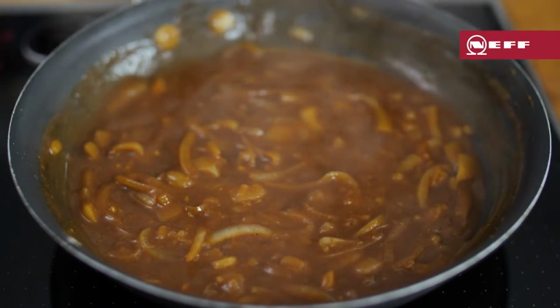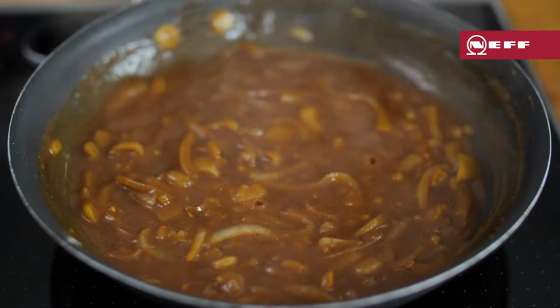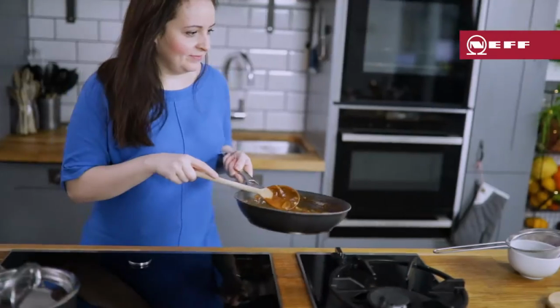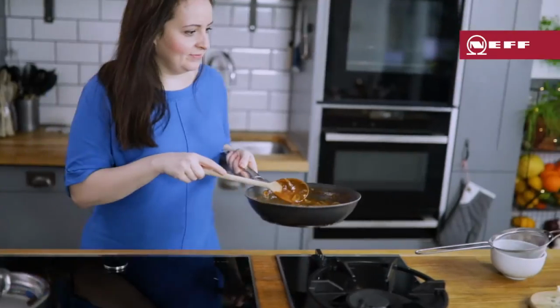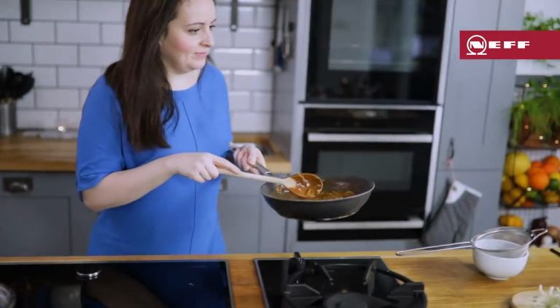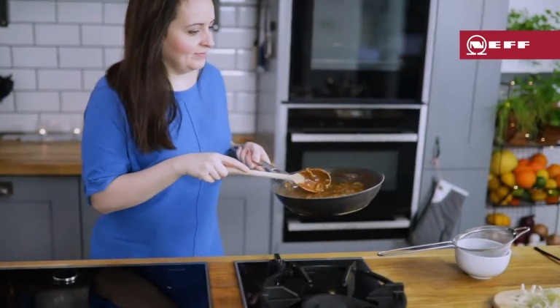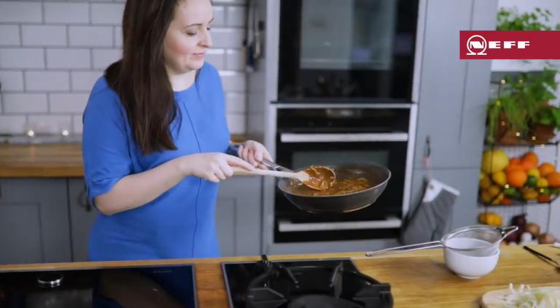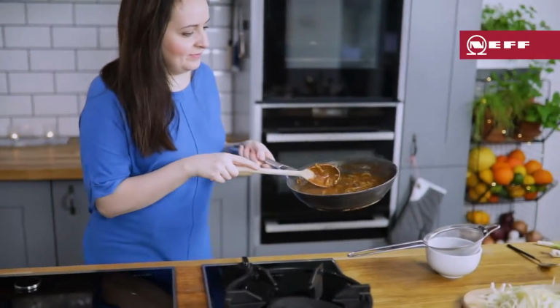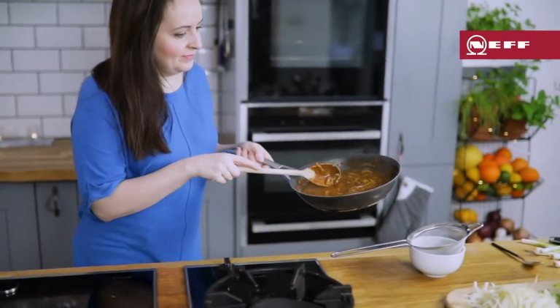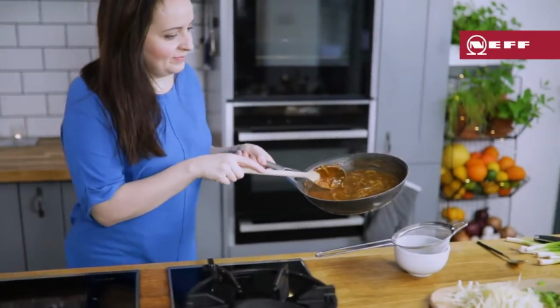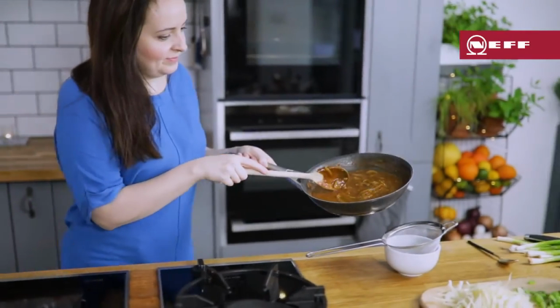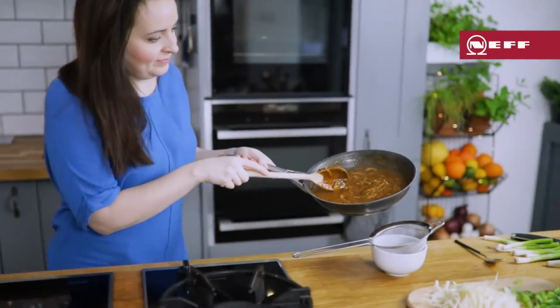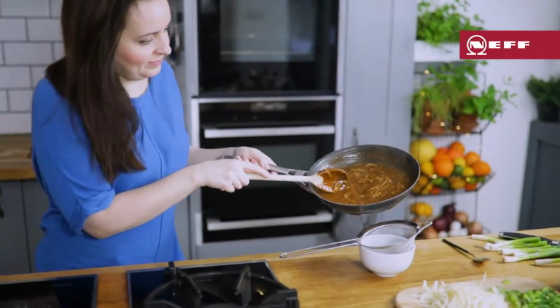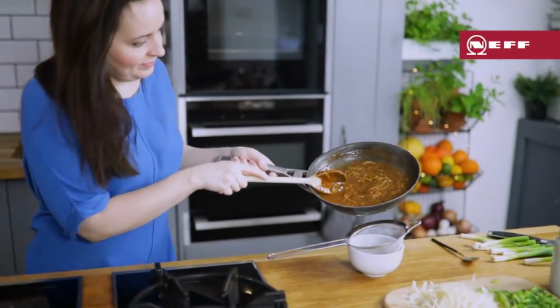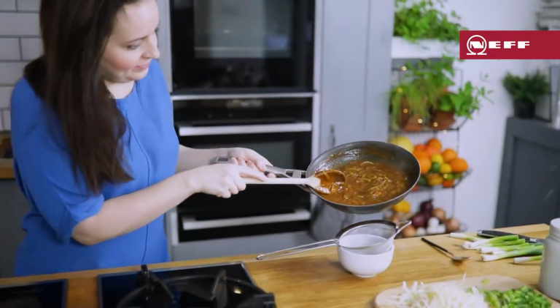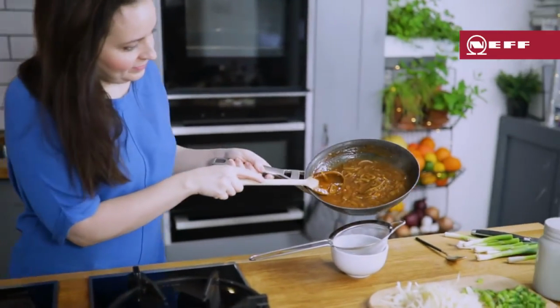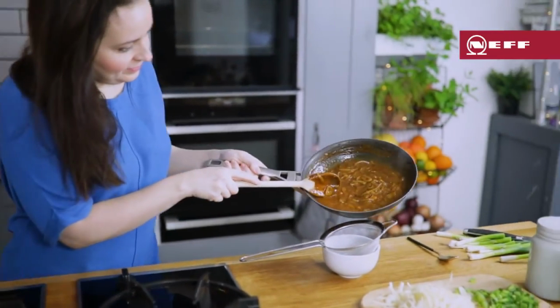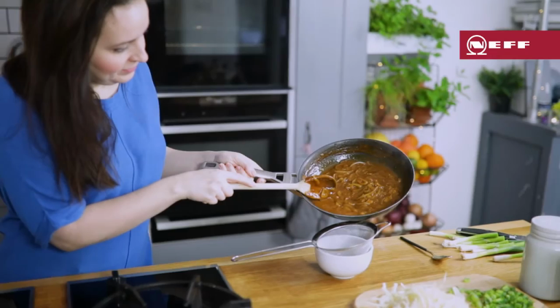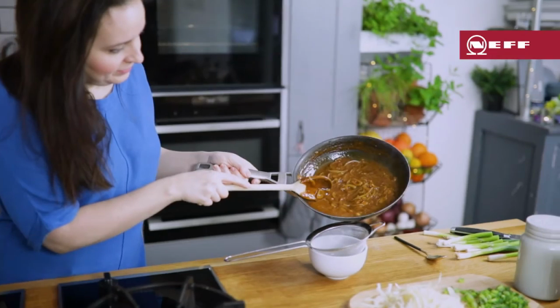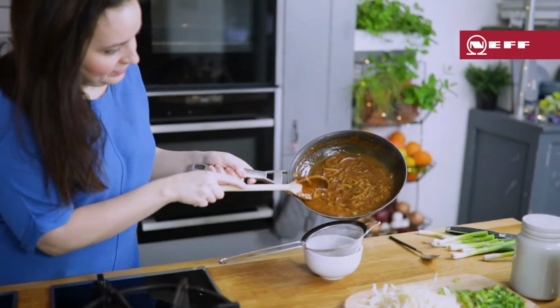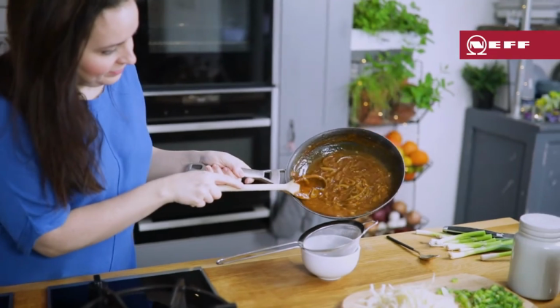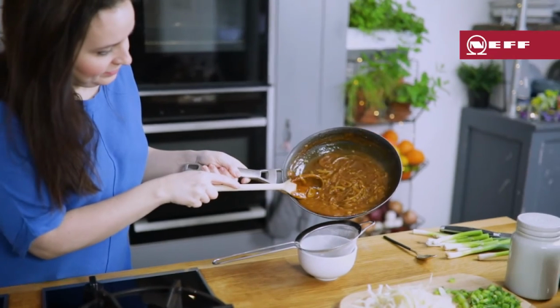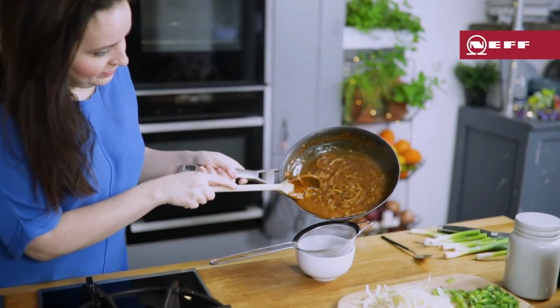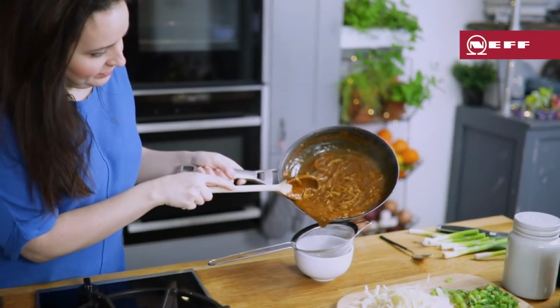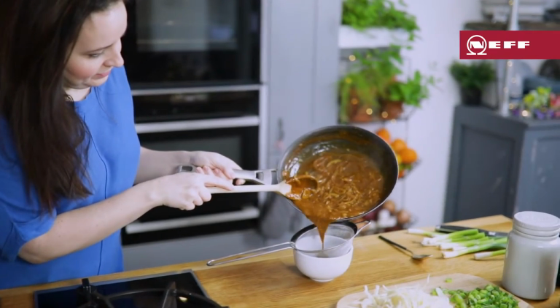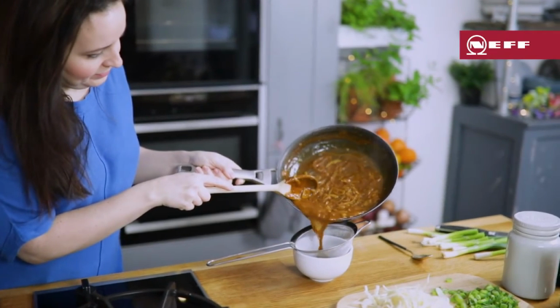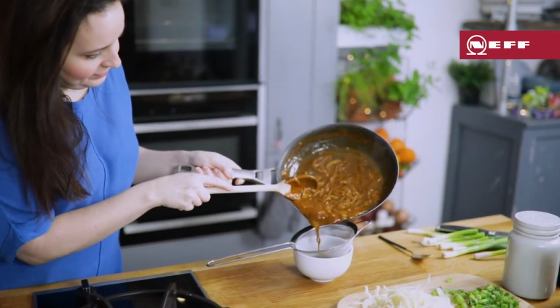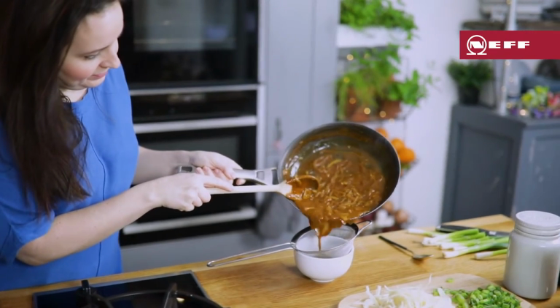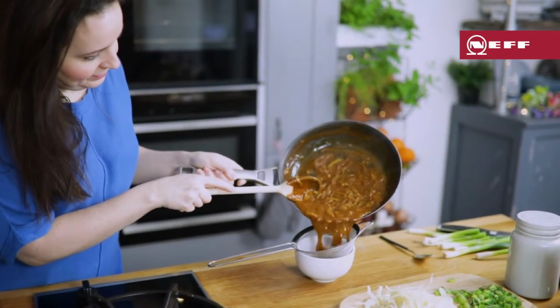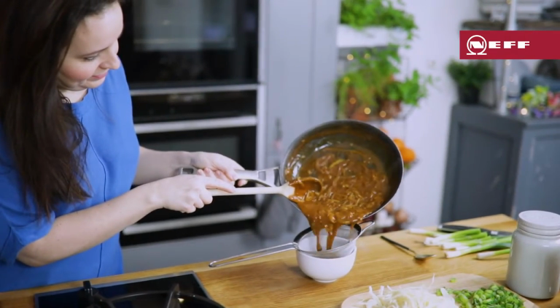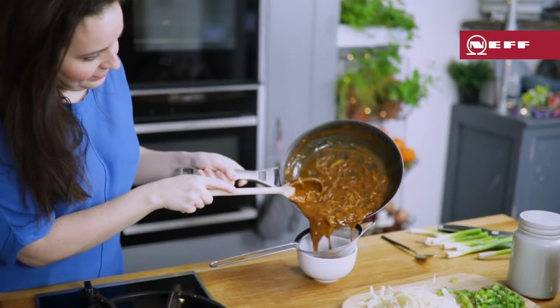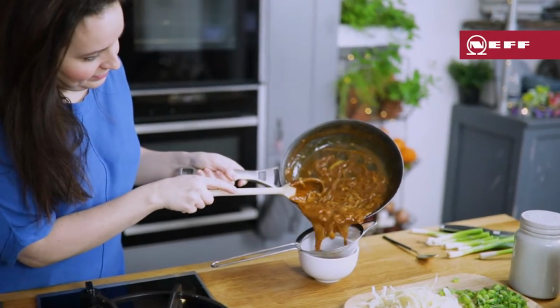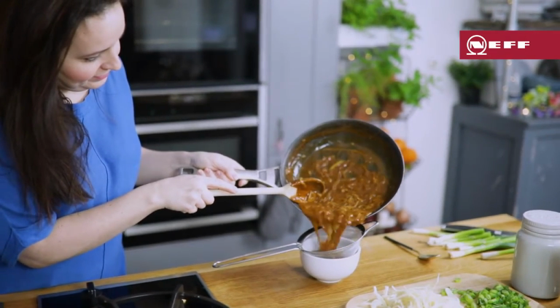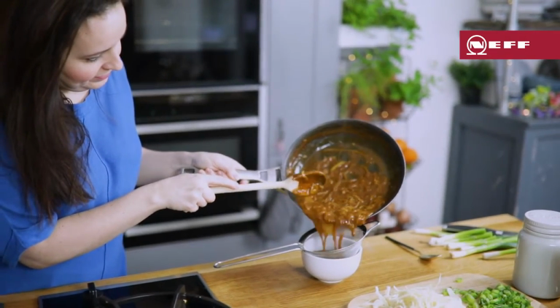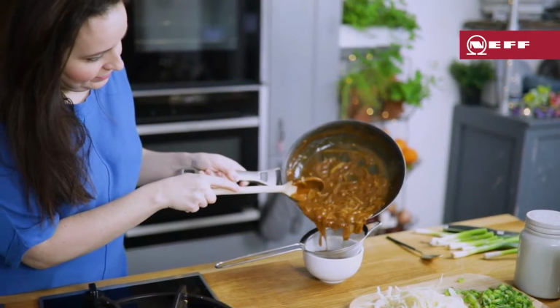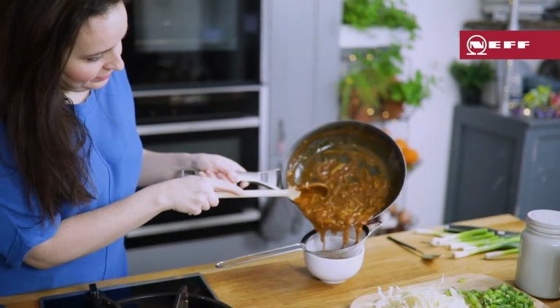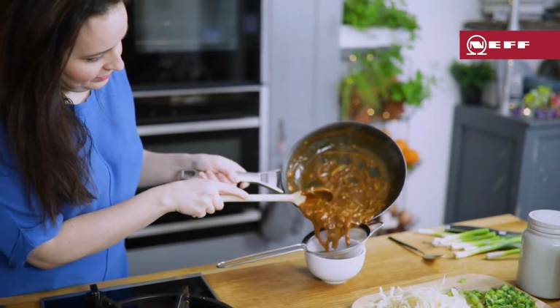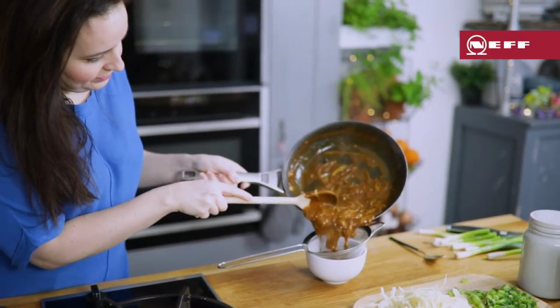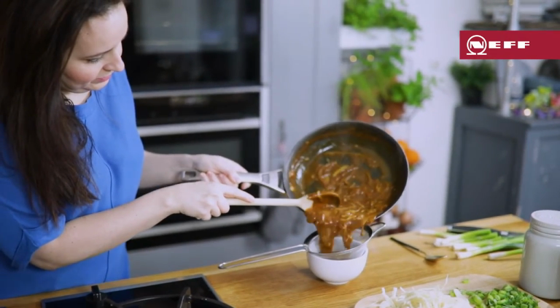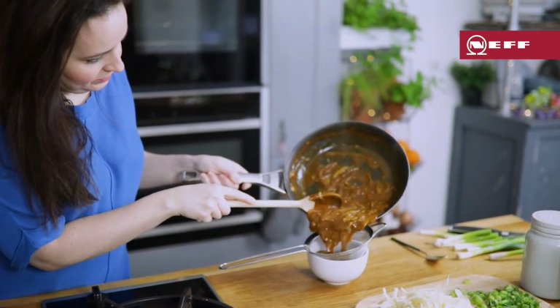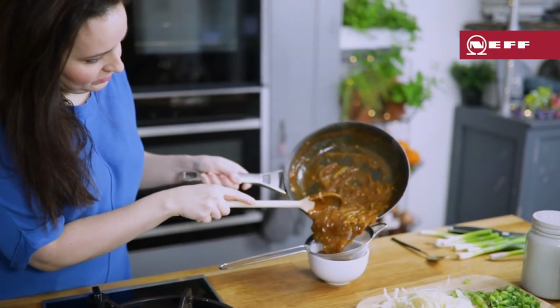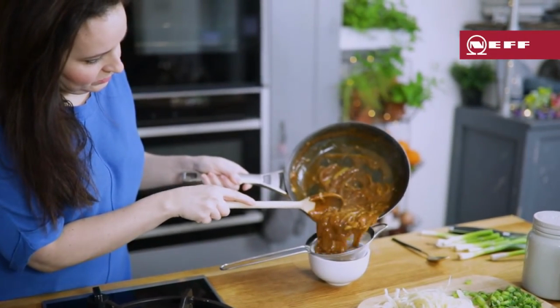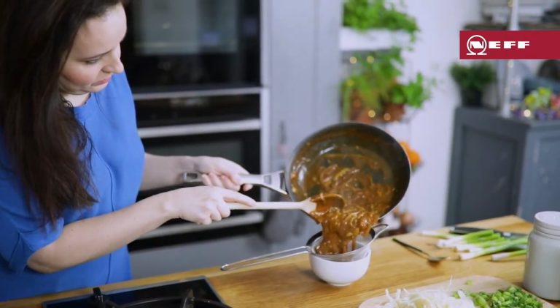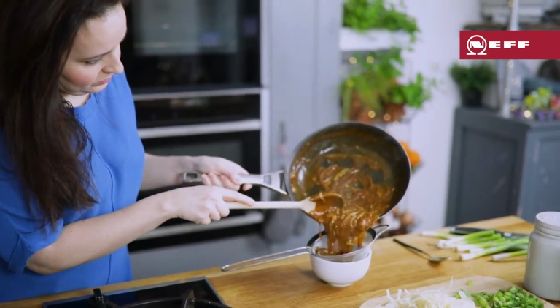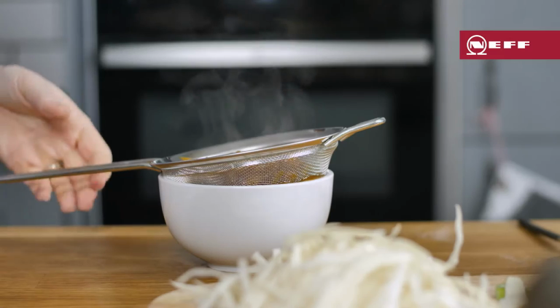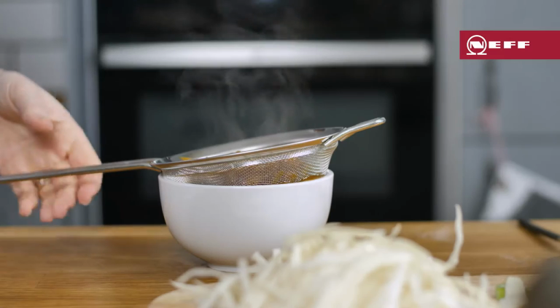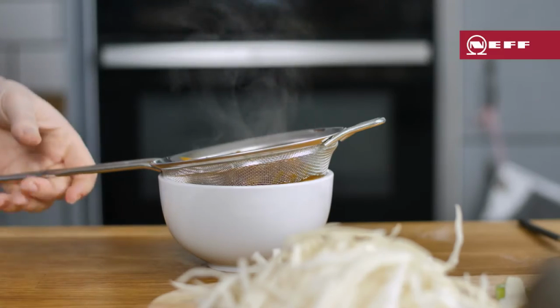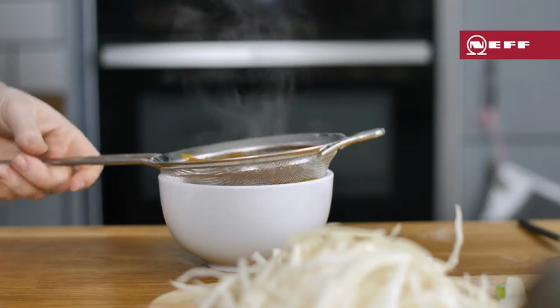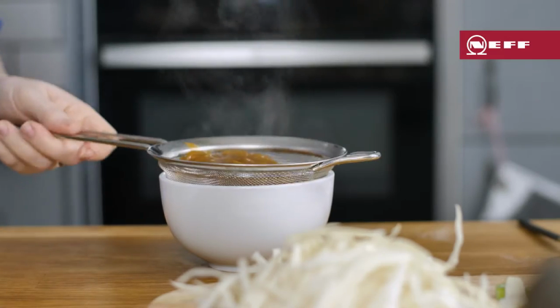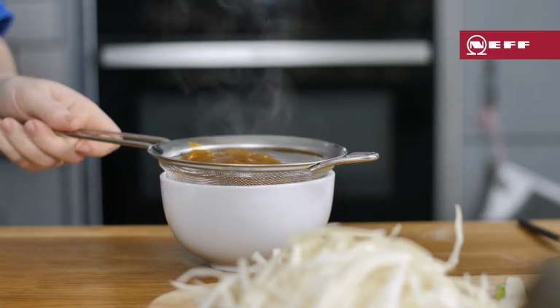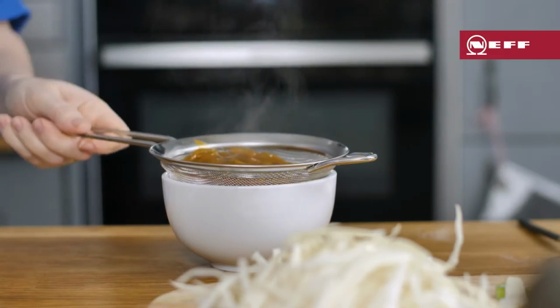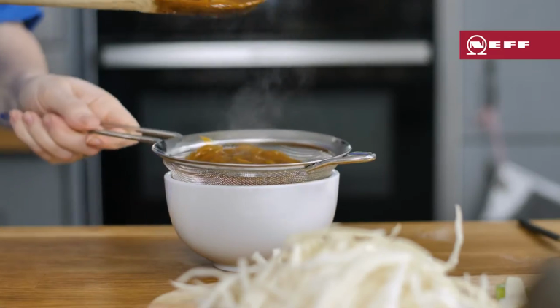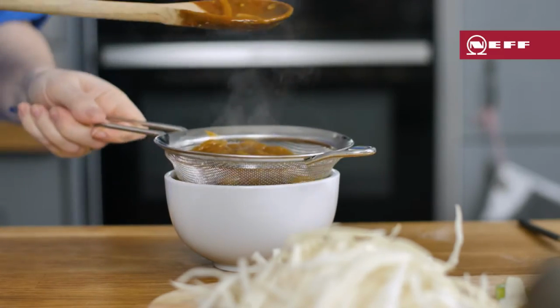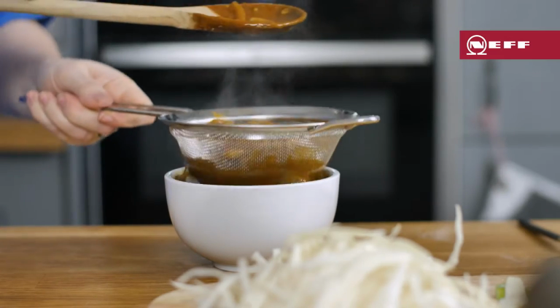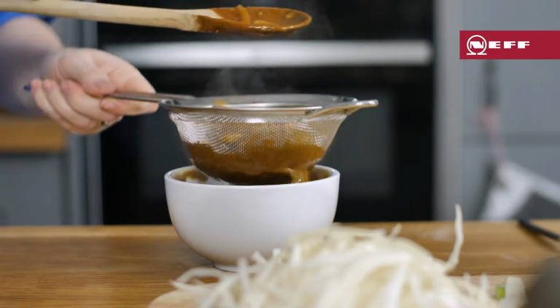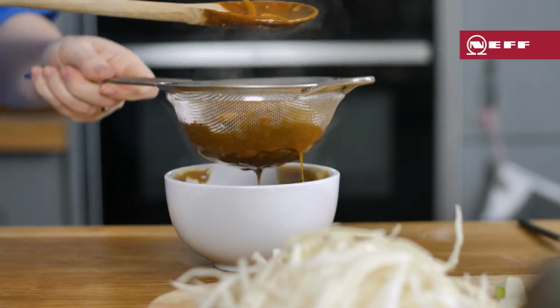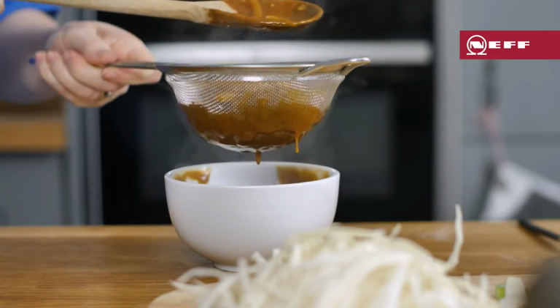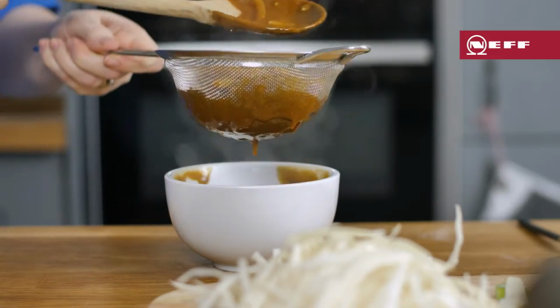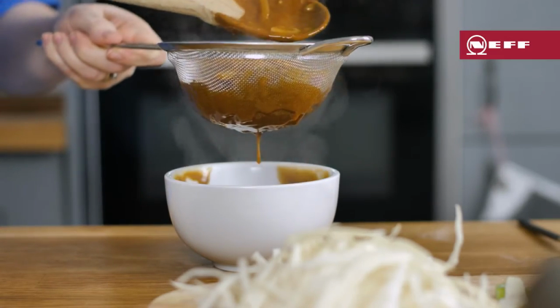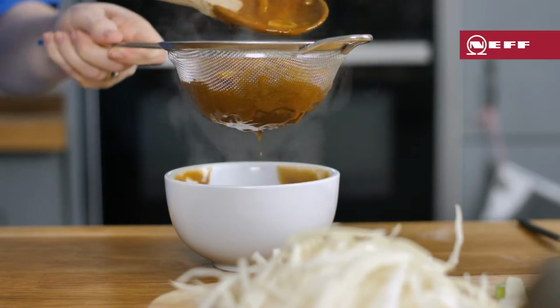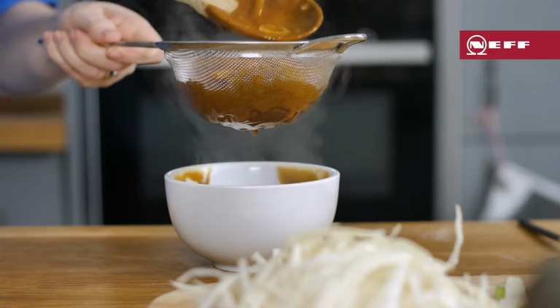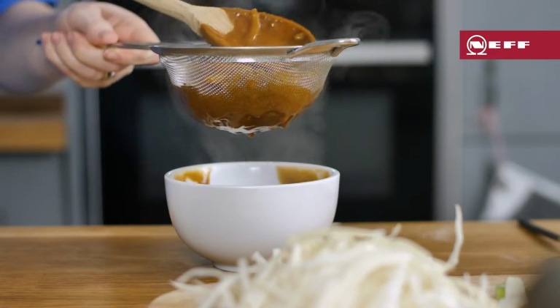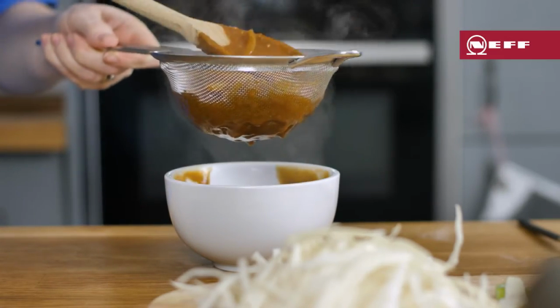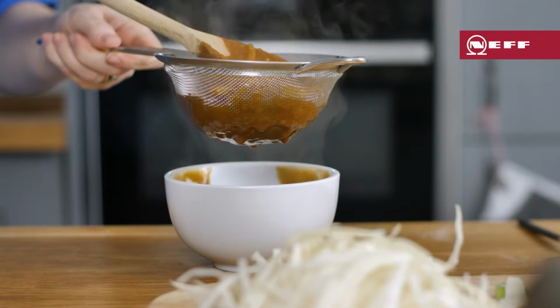Now the sauce is ready, turn off the heat. I like to strain the sauce for a smooth and glossy finish, but you can leave the onions in if you prefer.